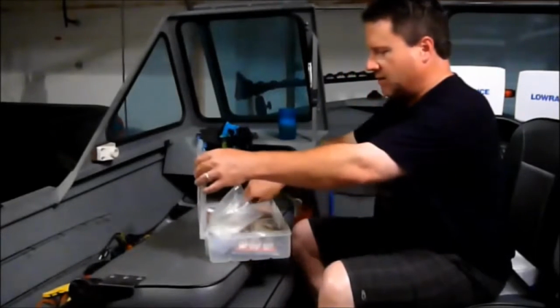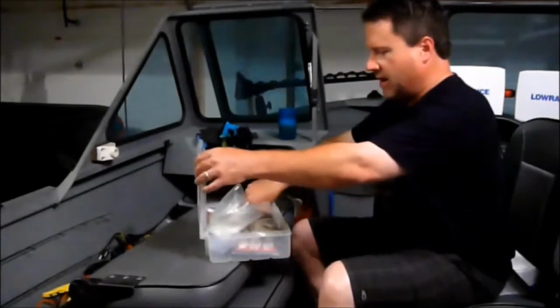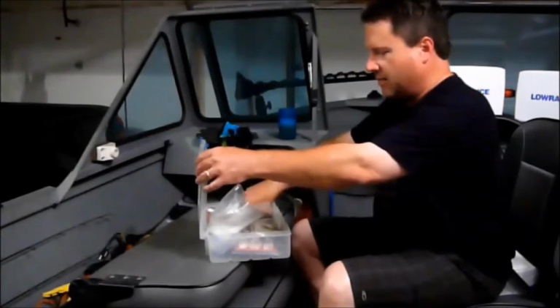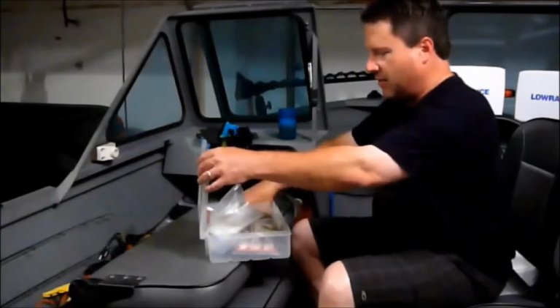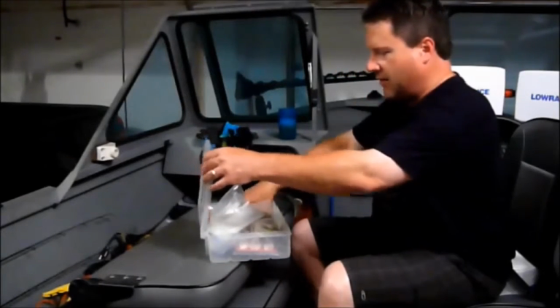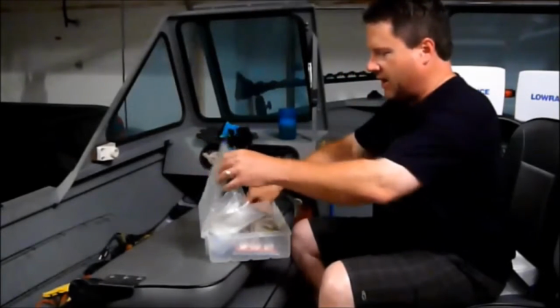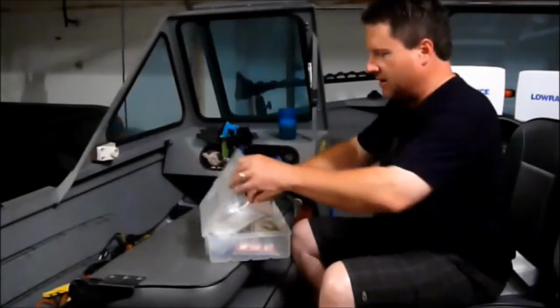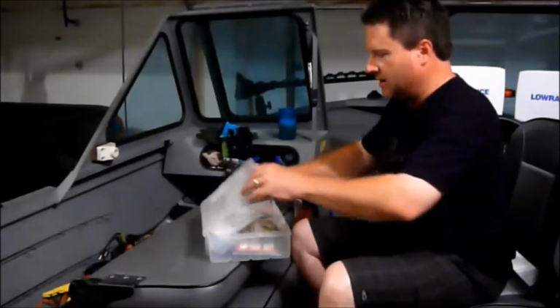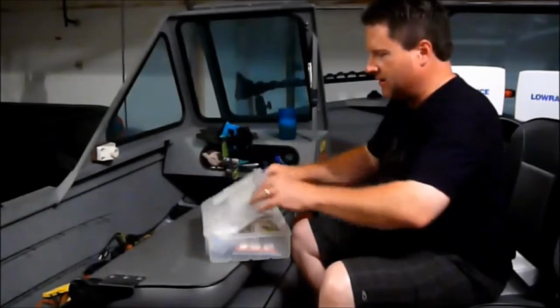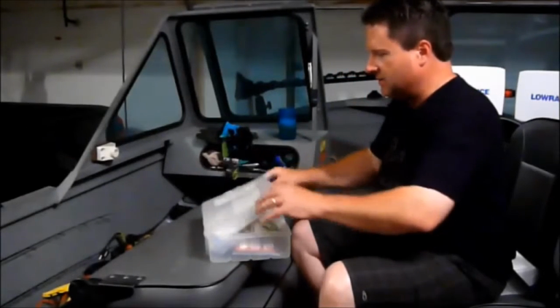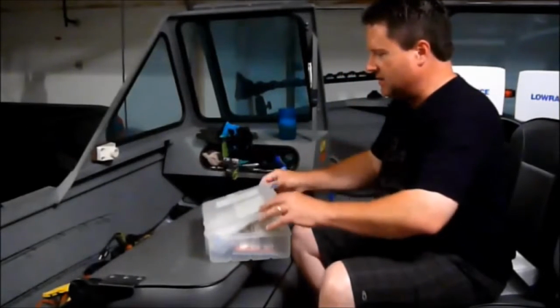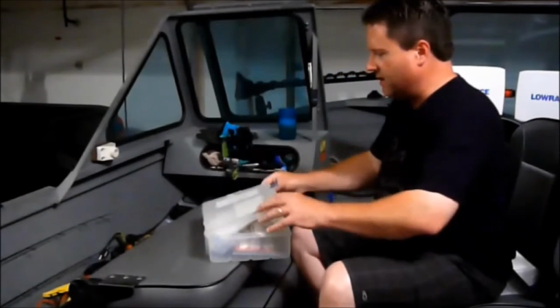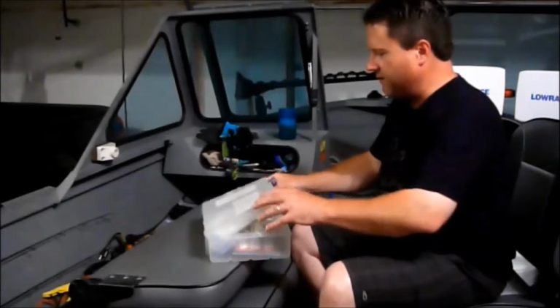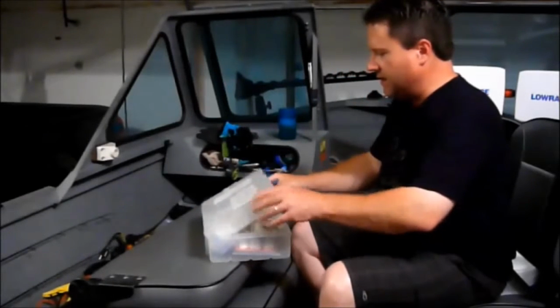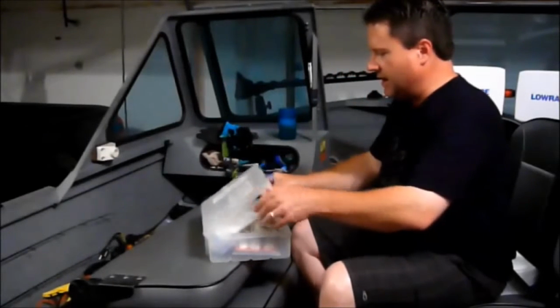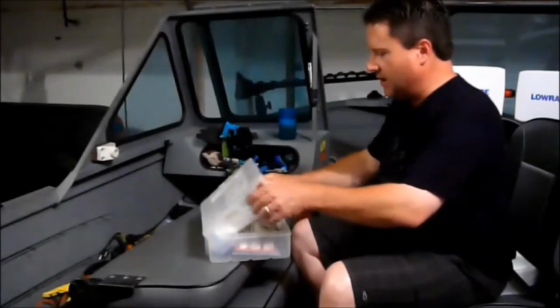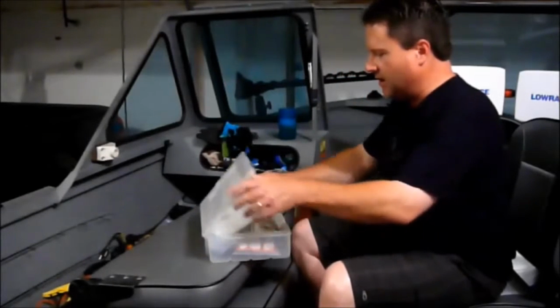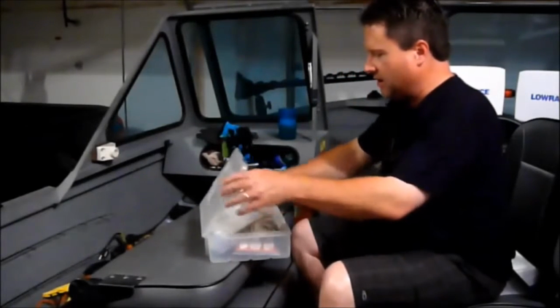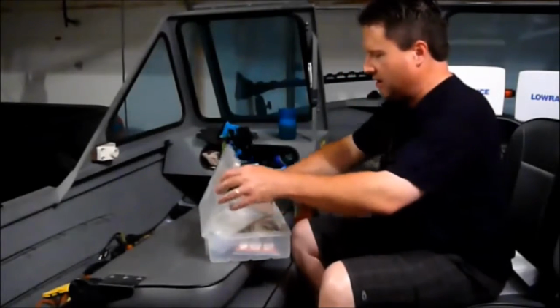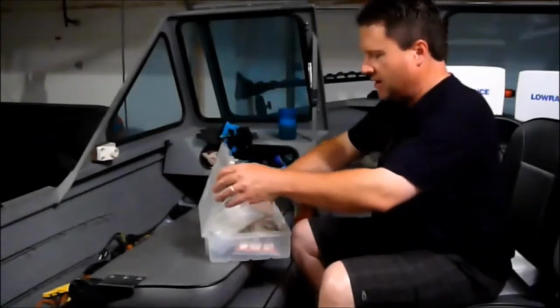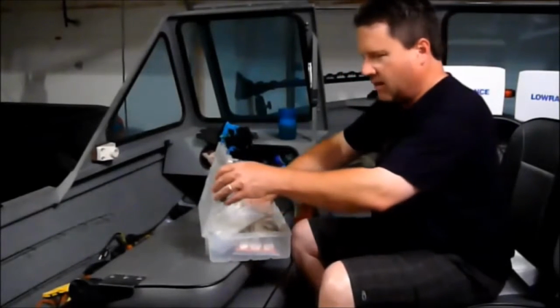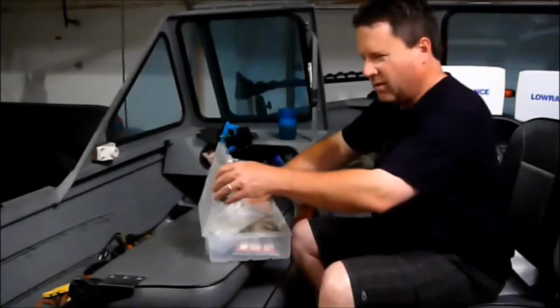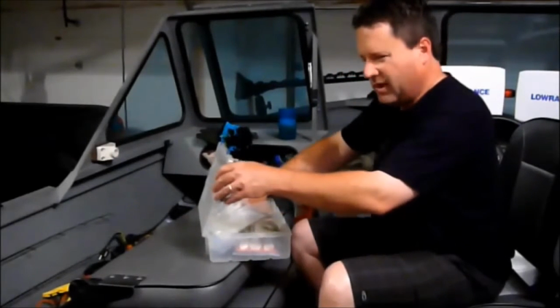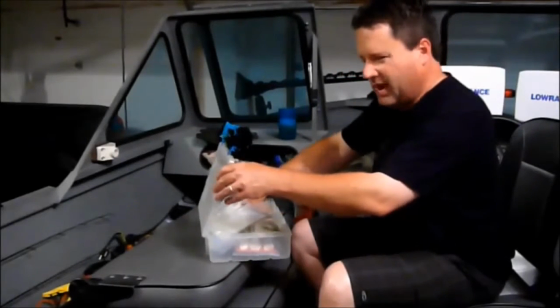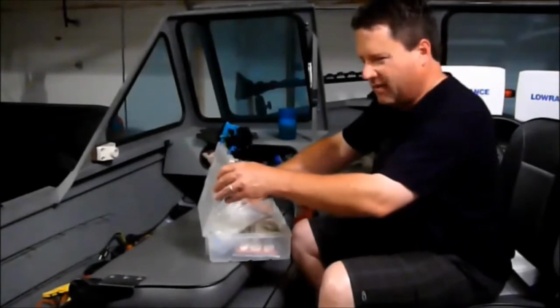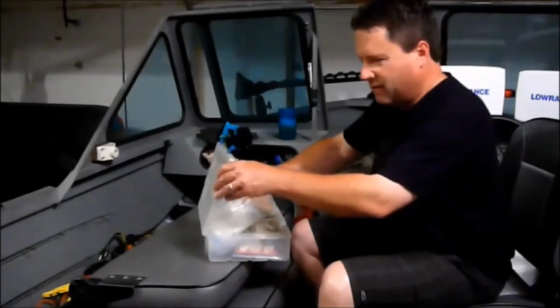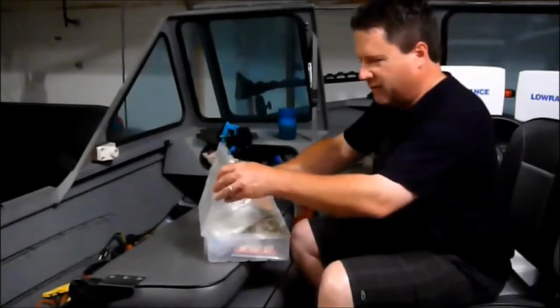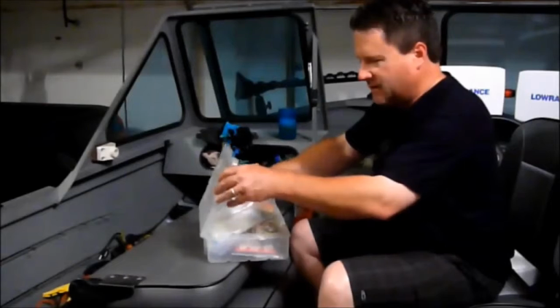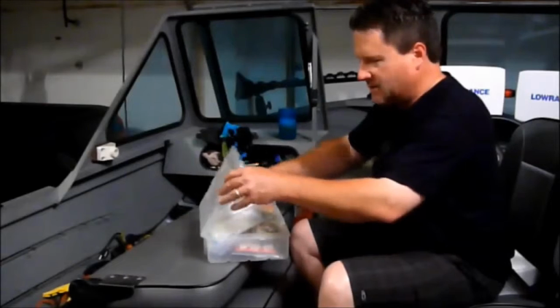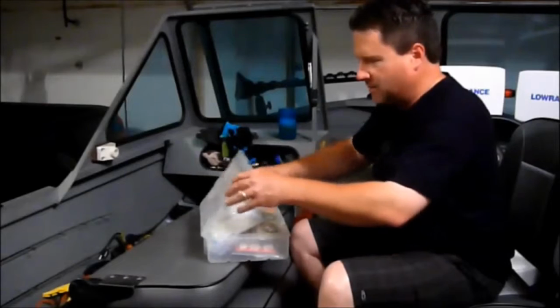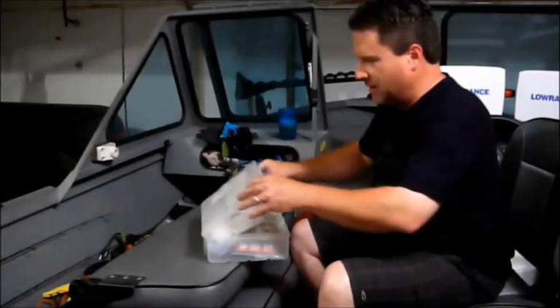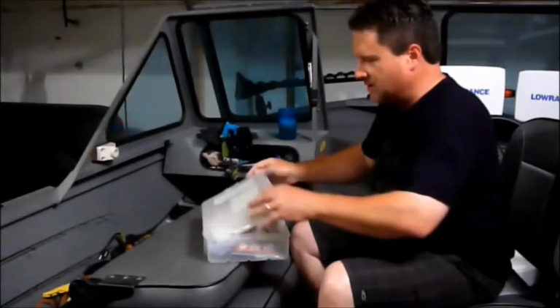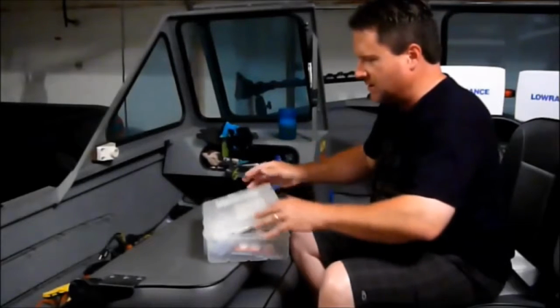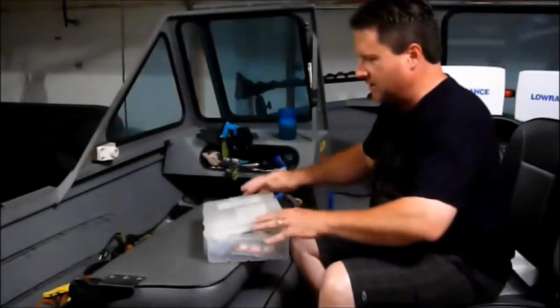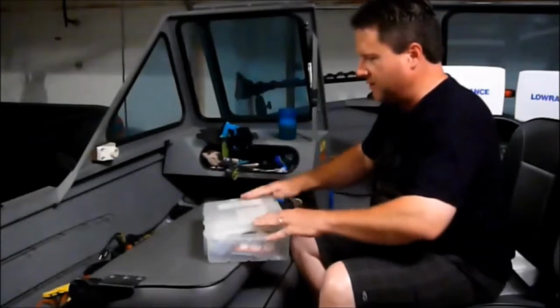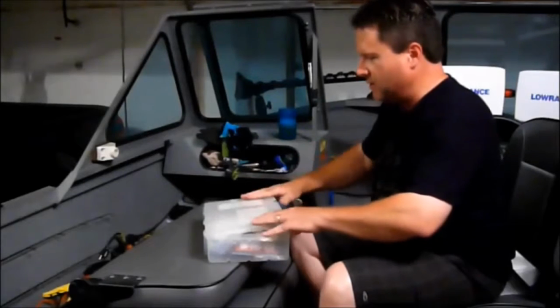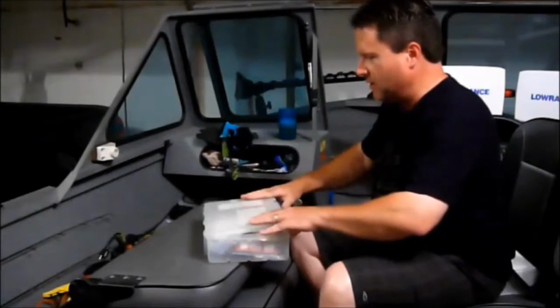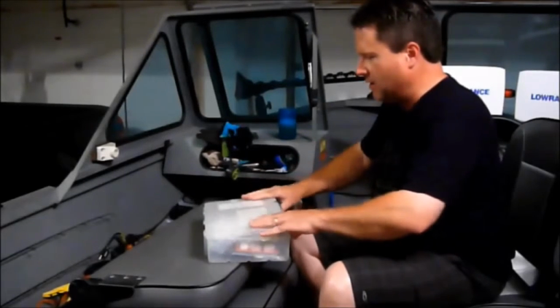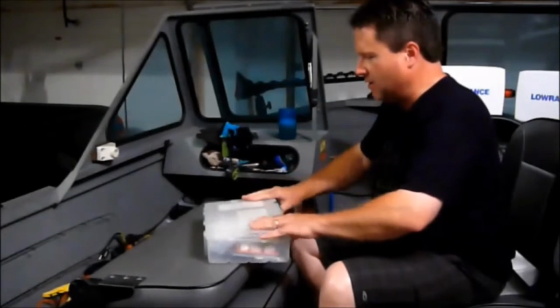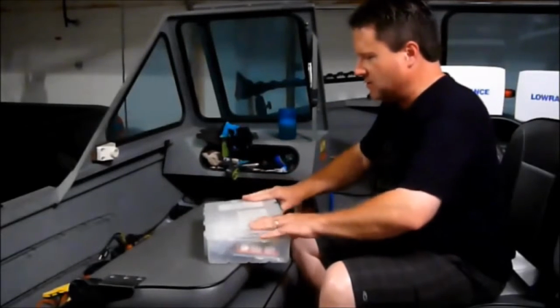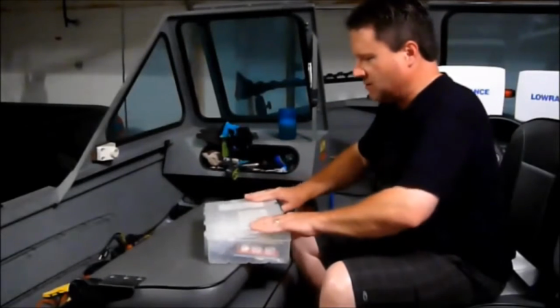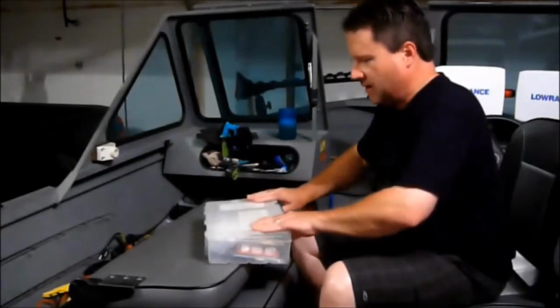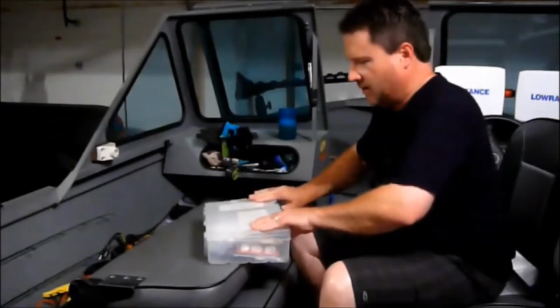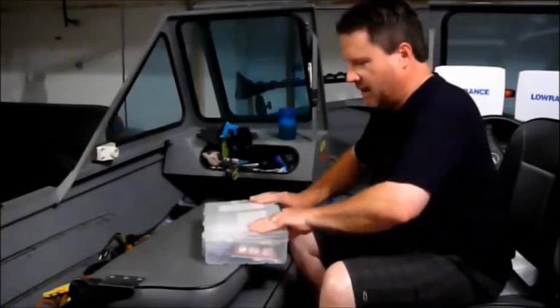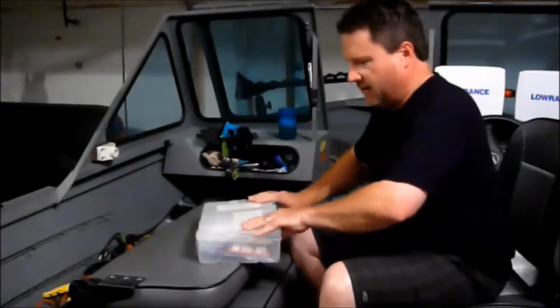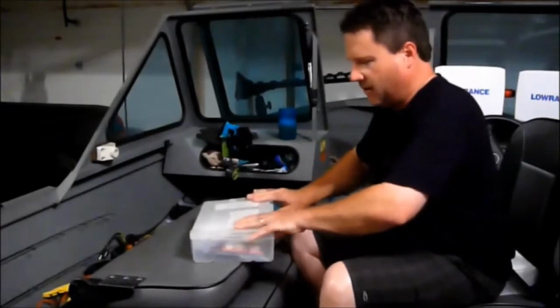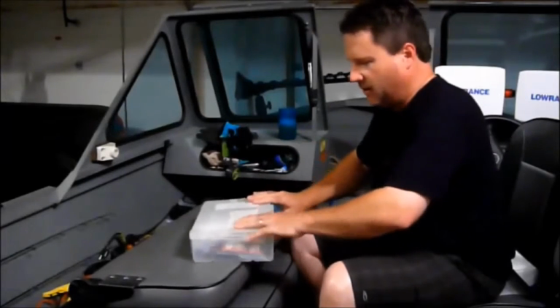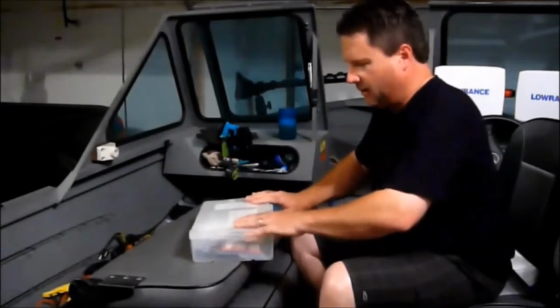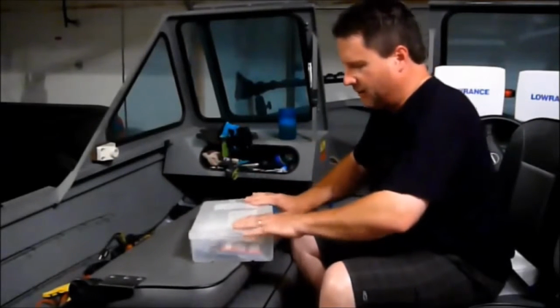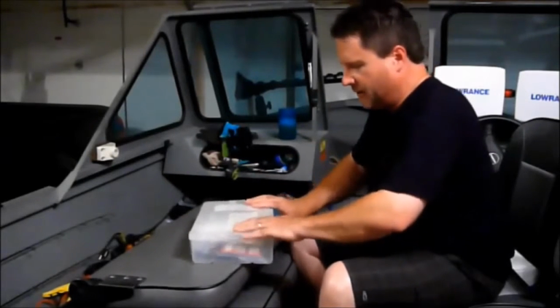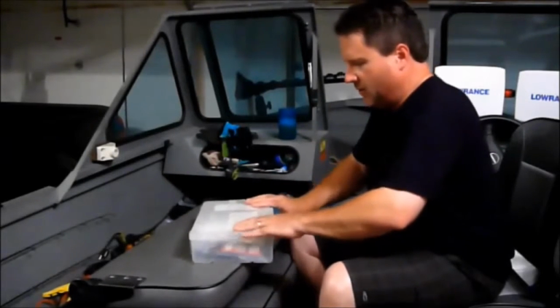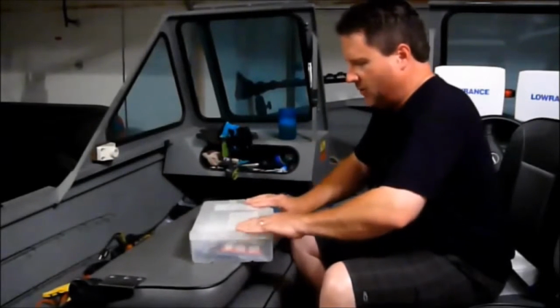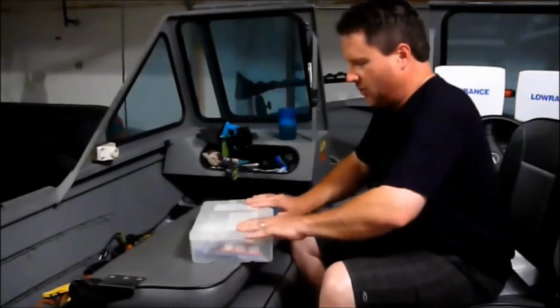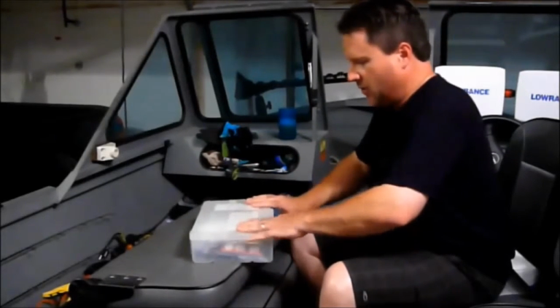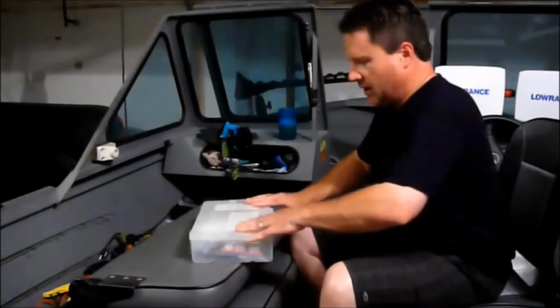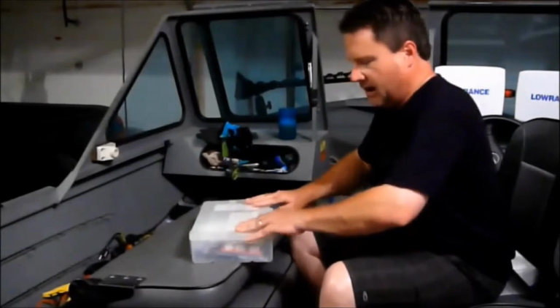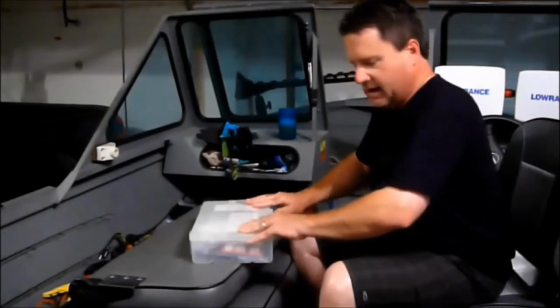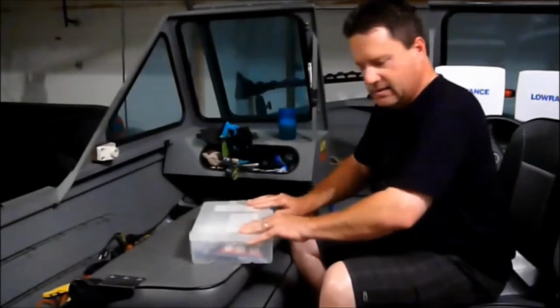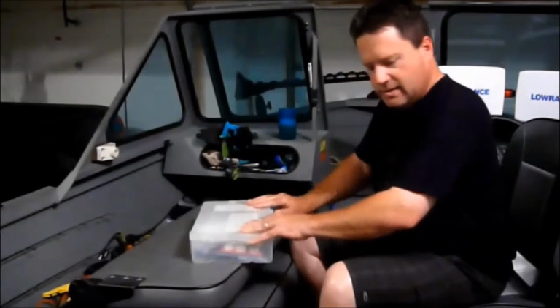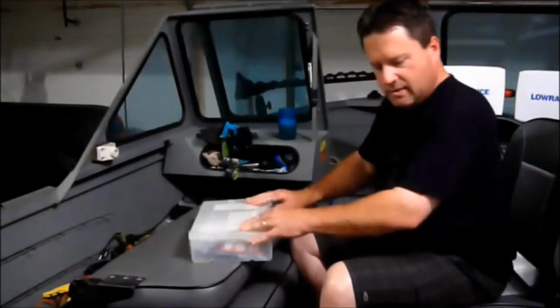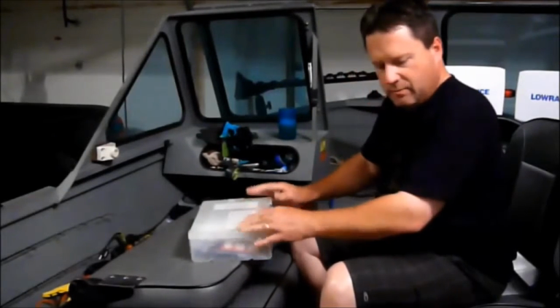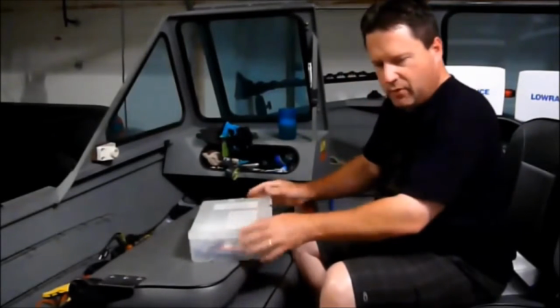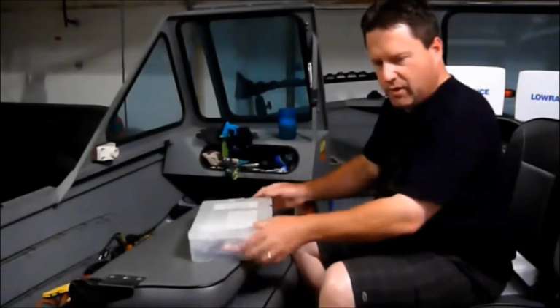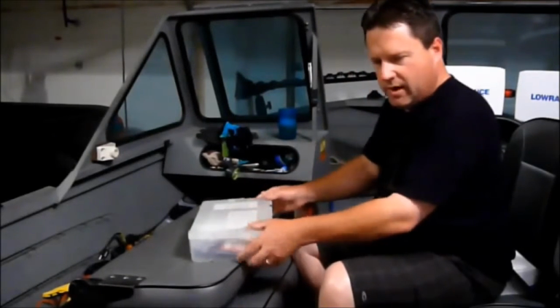I cram all that stuff in here. I really haven't fished them much in a few years, so I don't have it all organized and pretty.